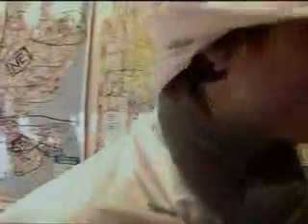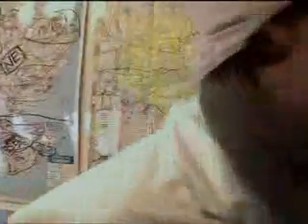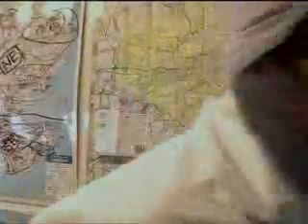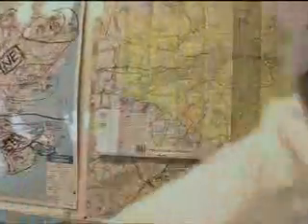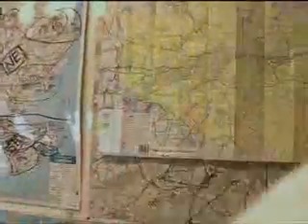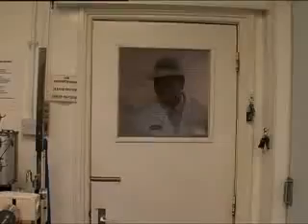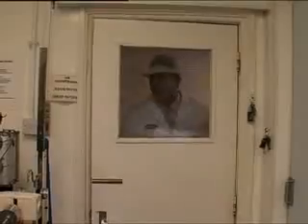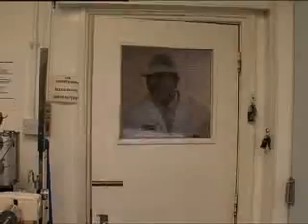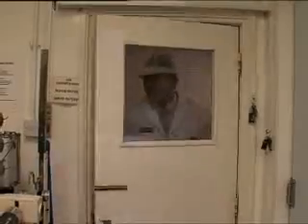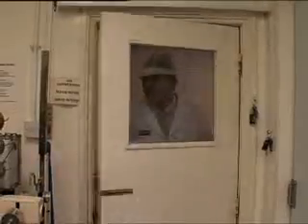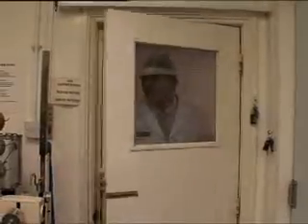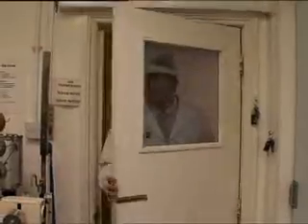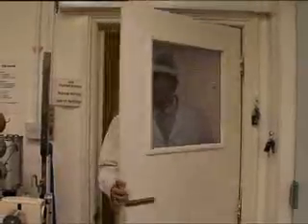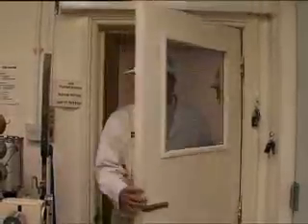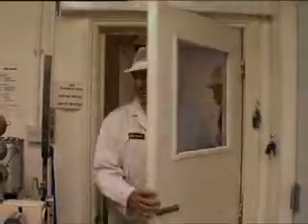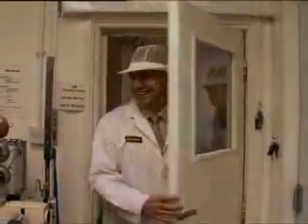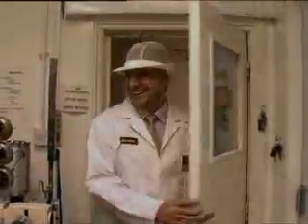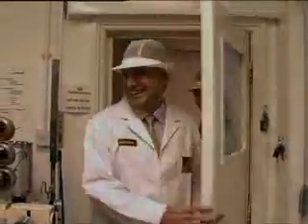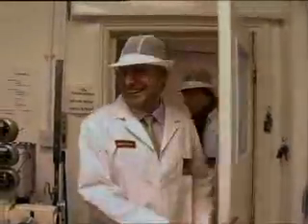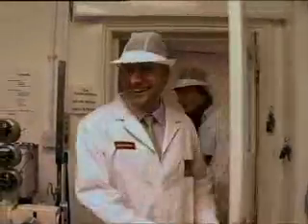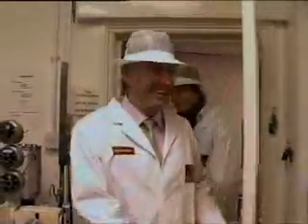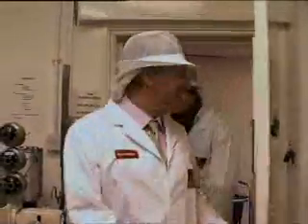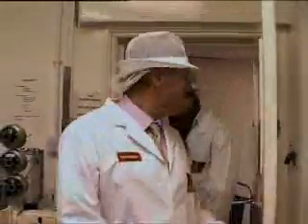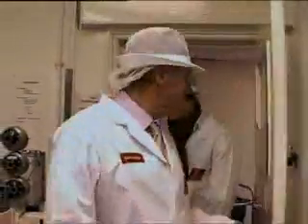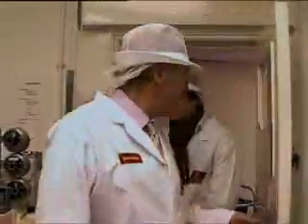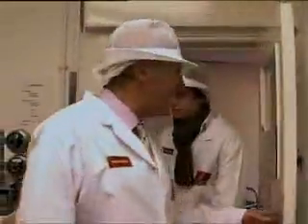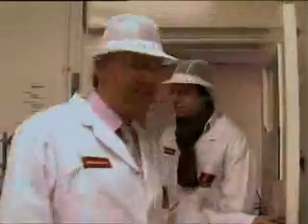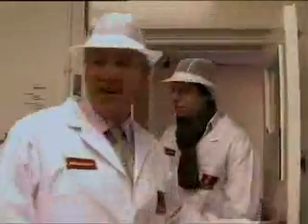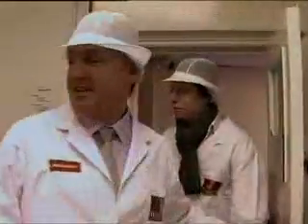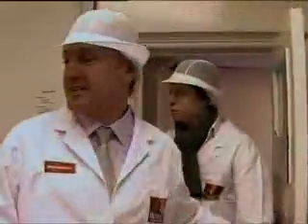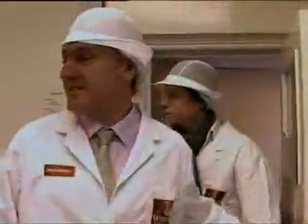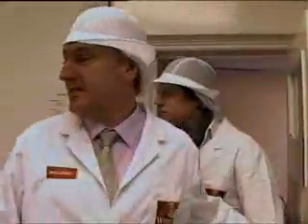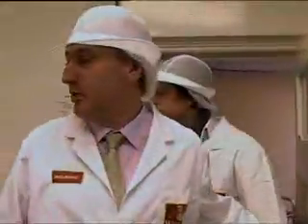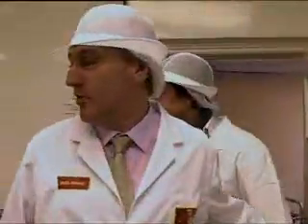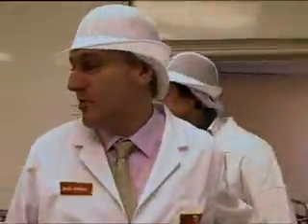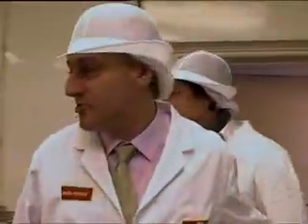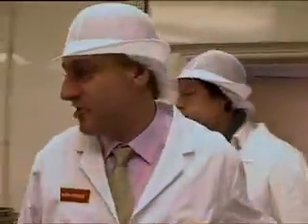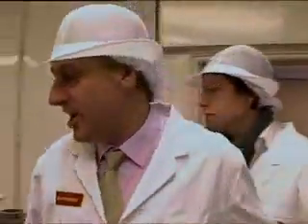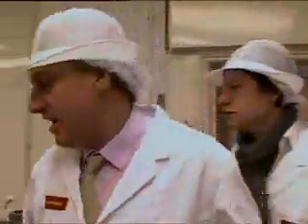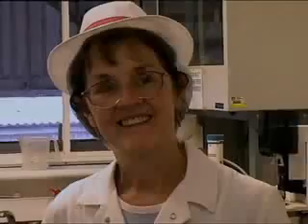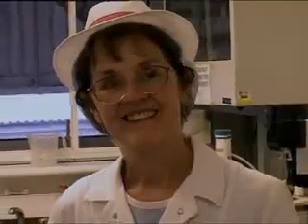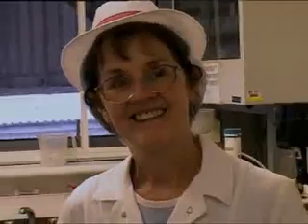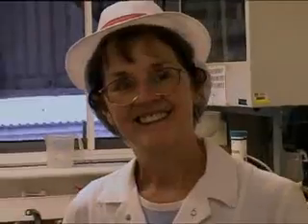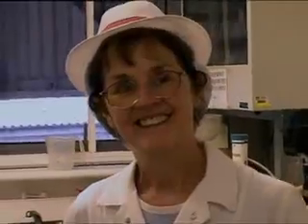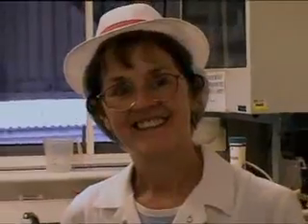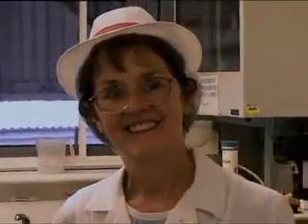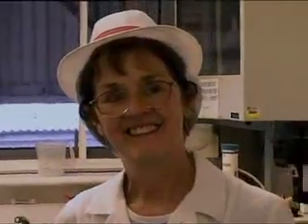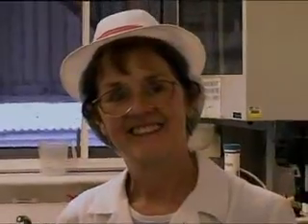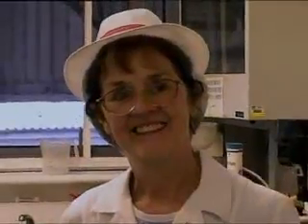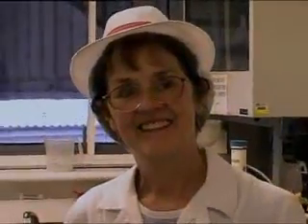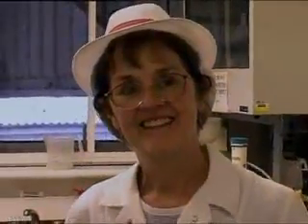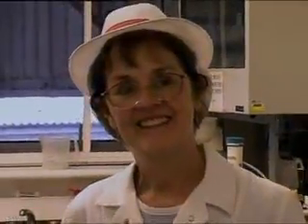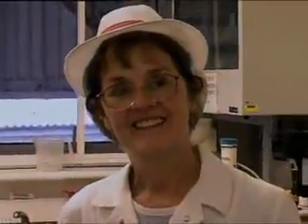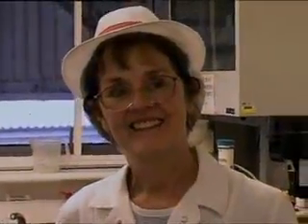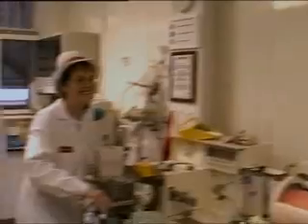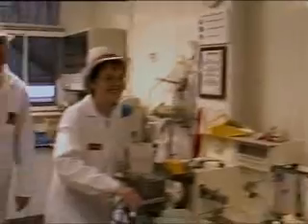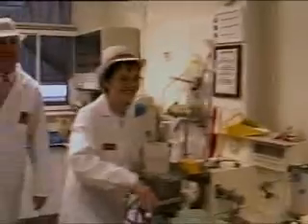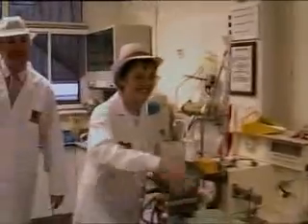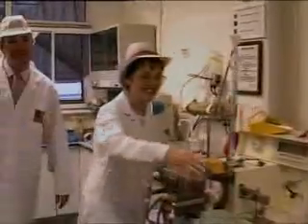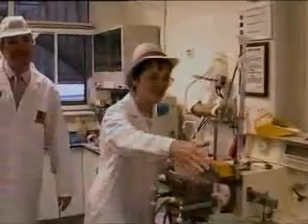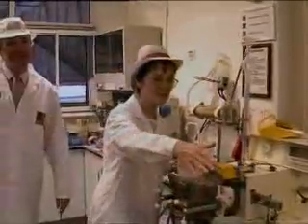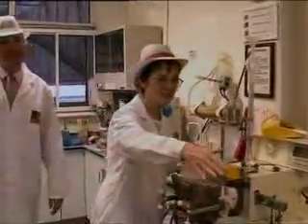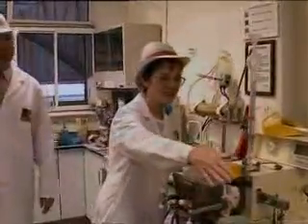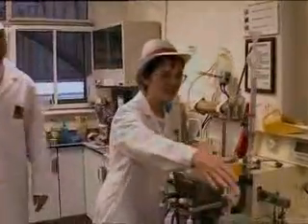All right, this is the laboratory. This is Mary — she's in charge. Nice to meet you.